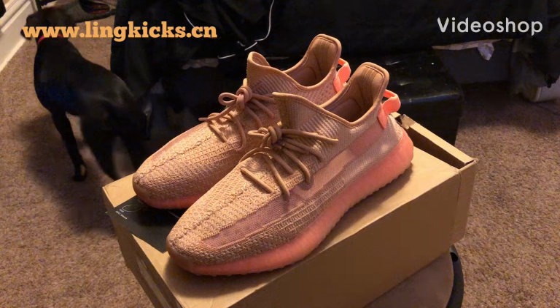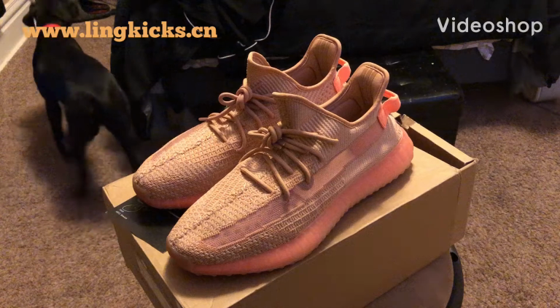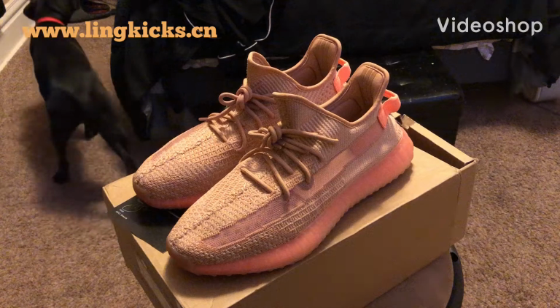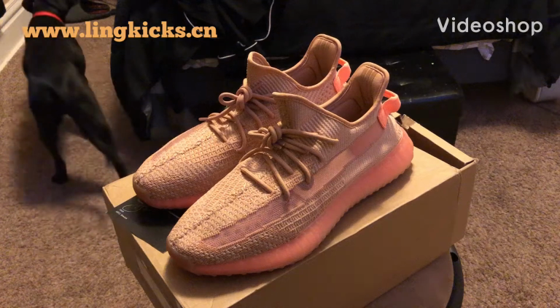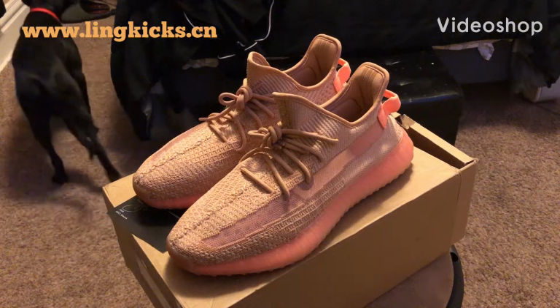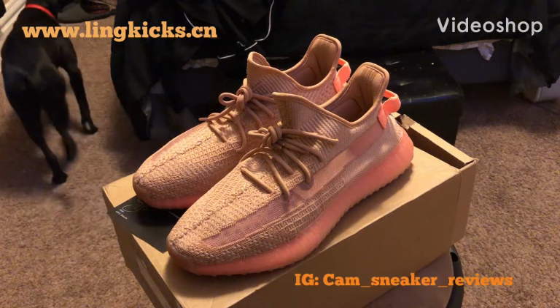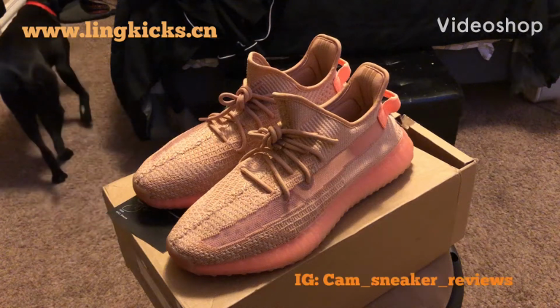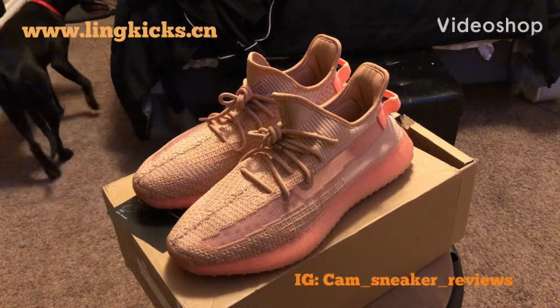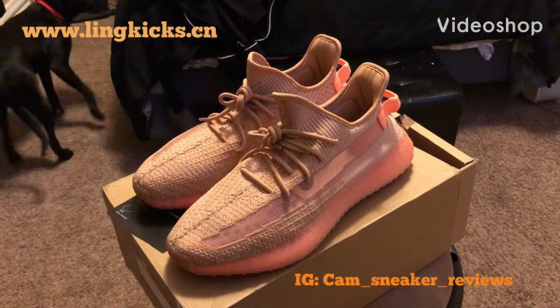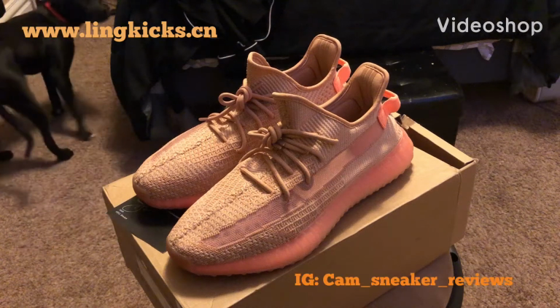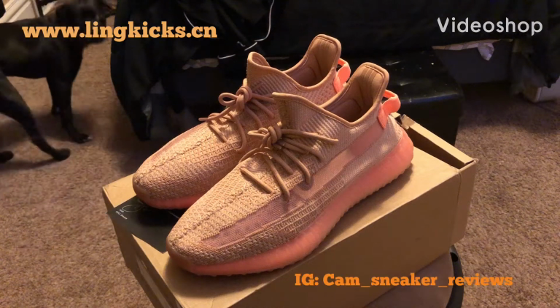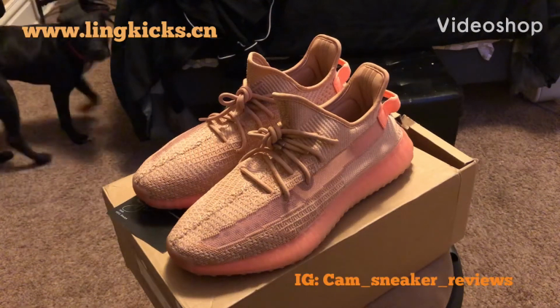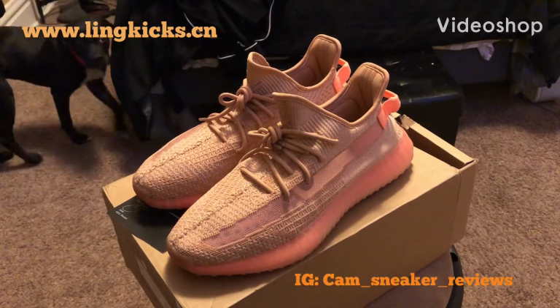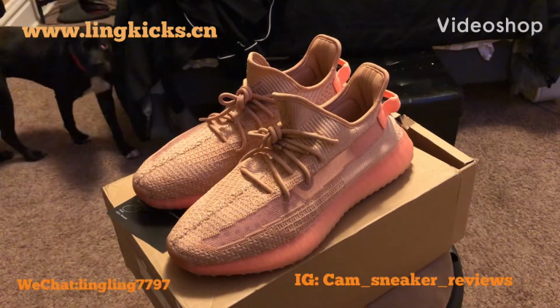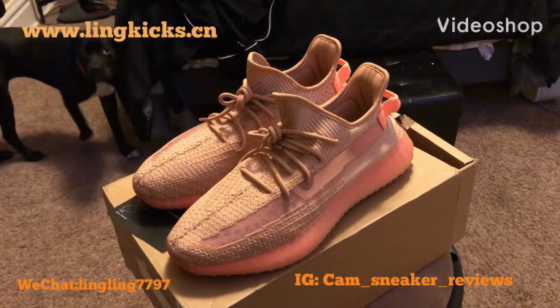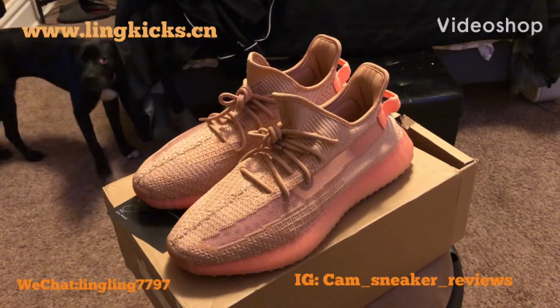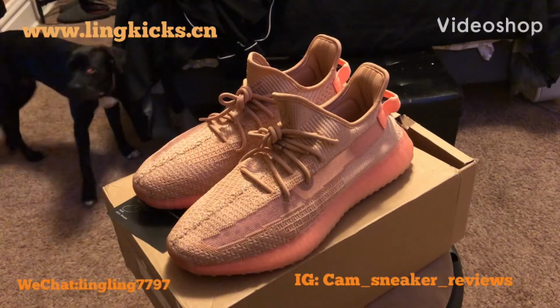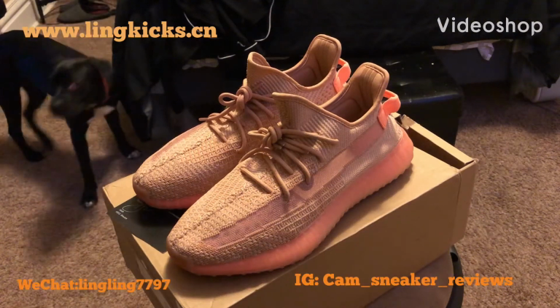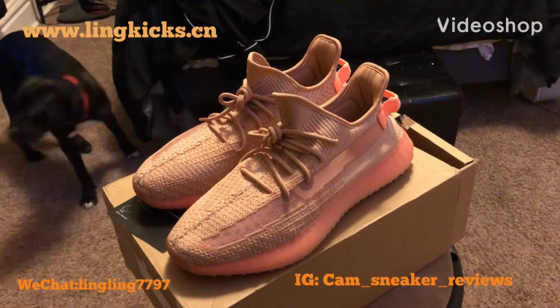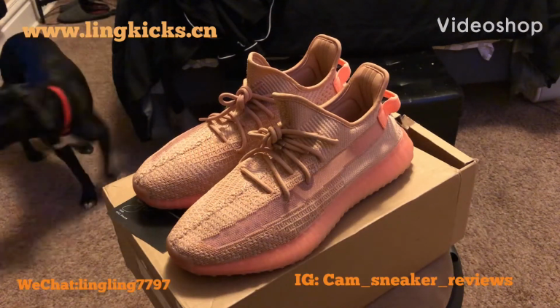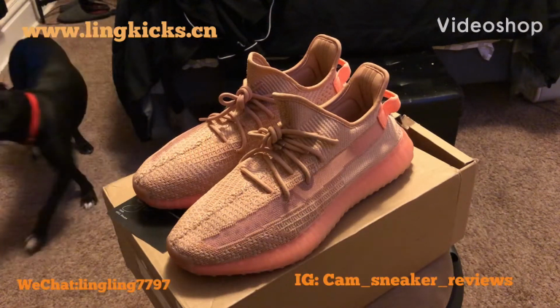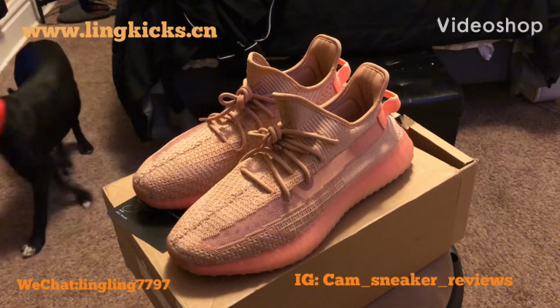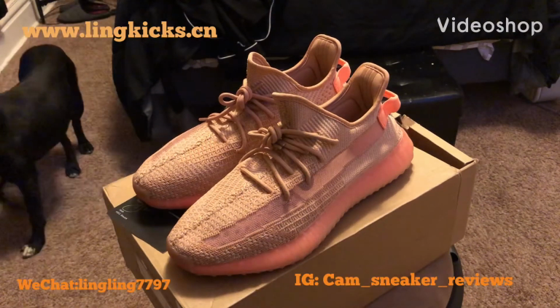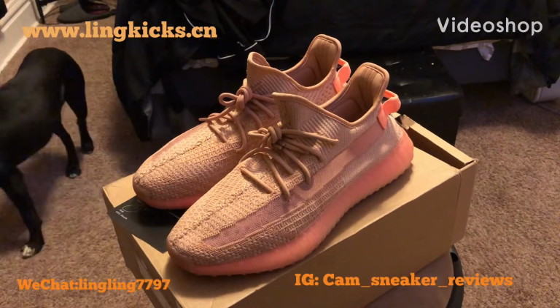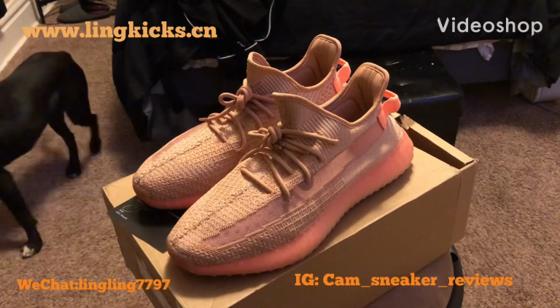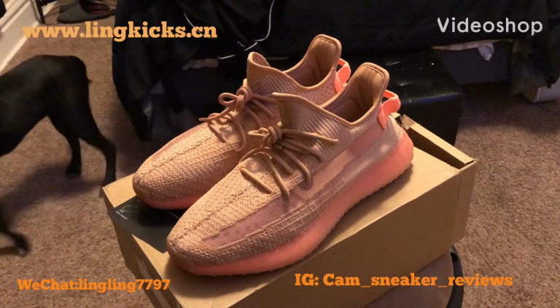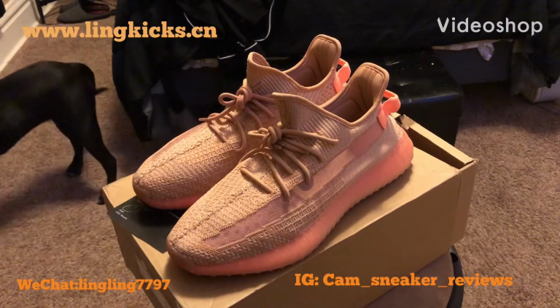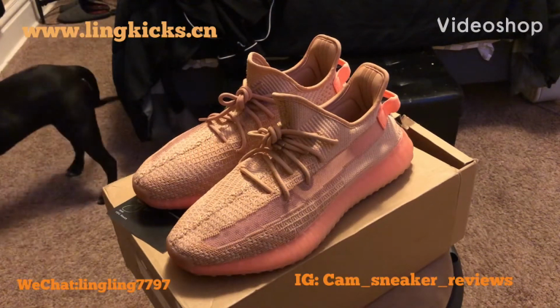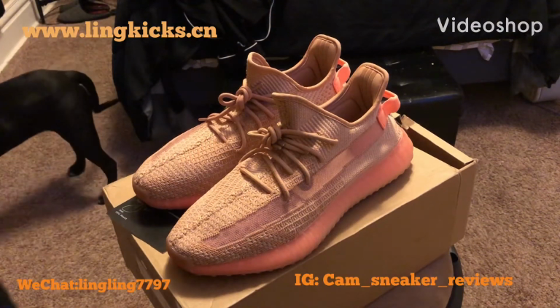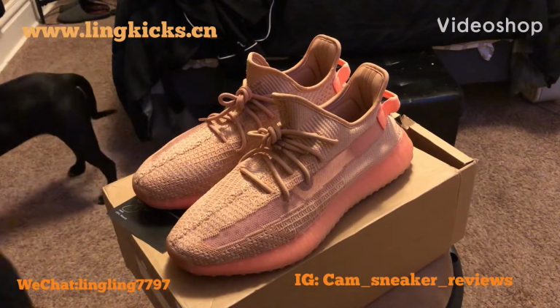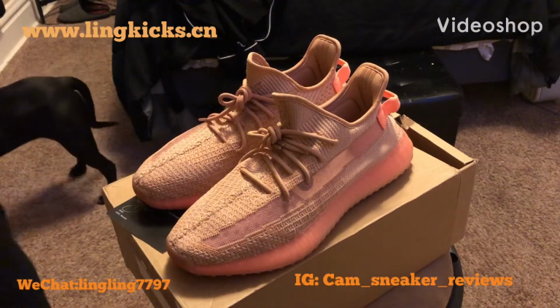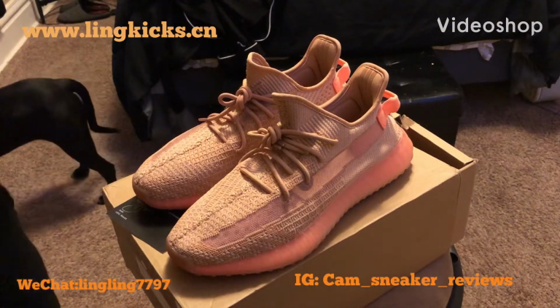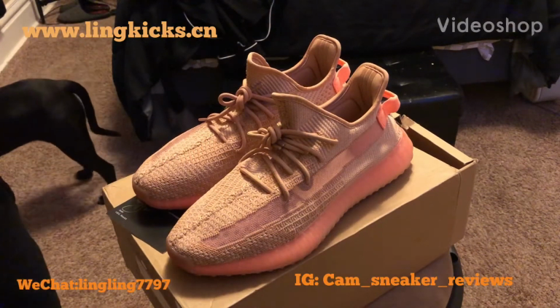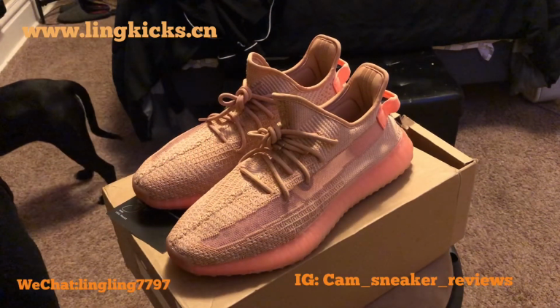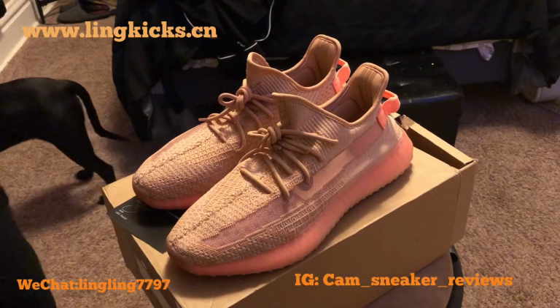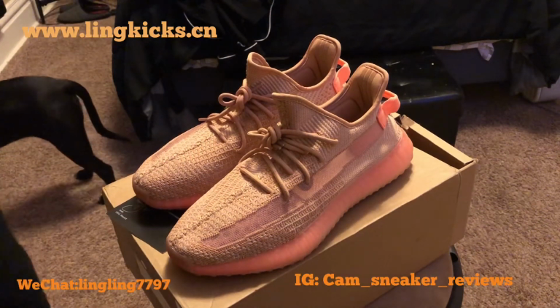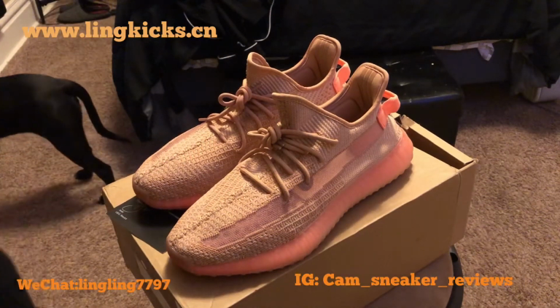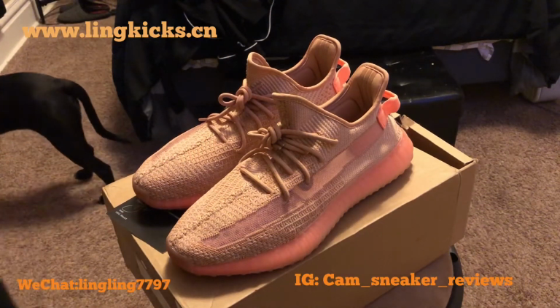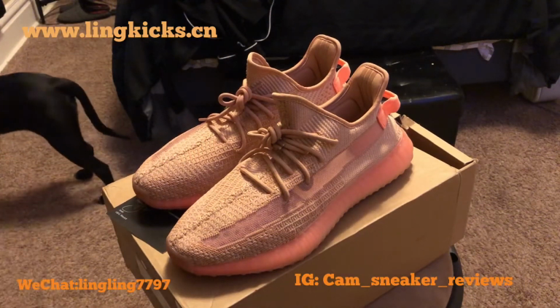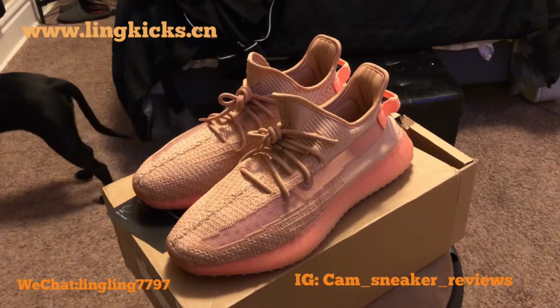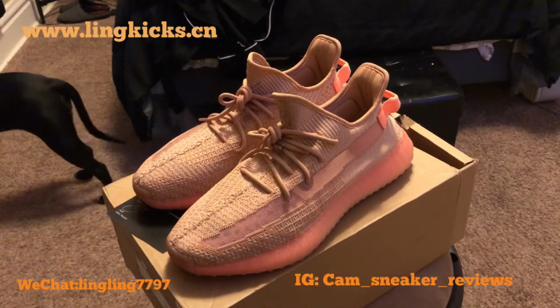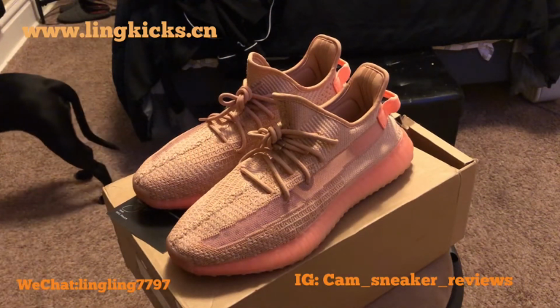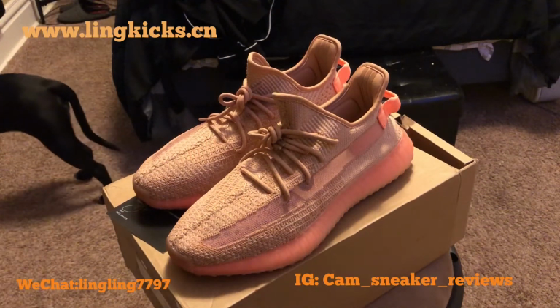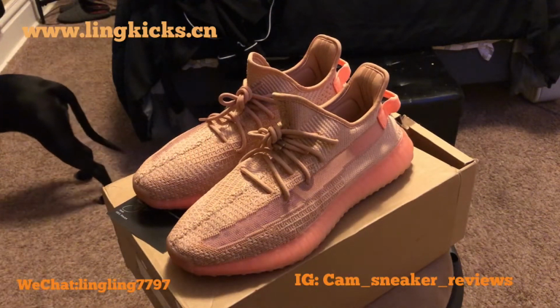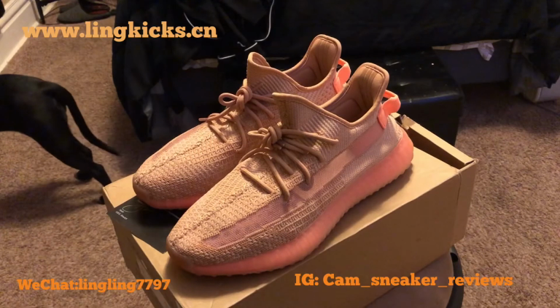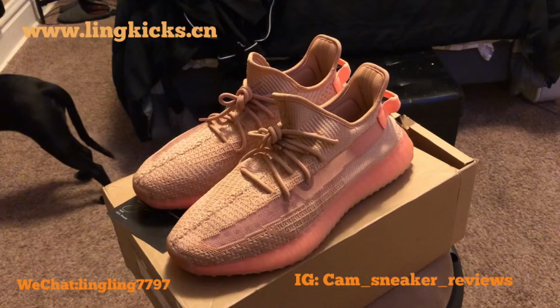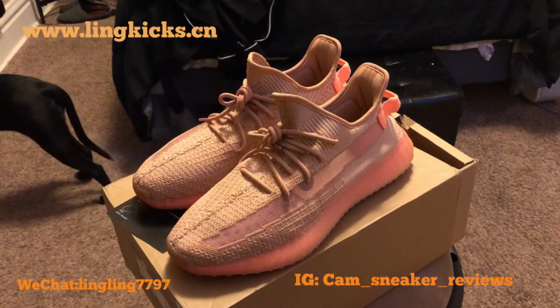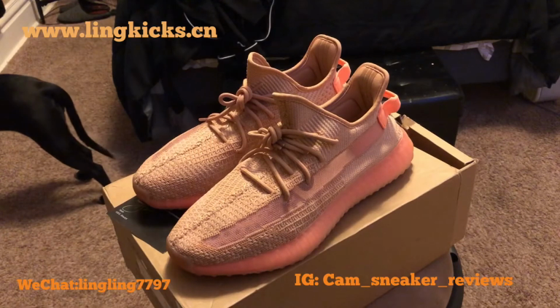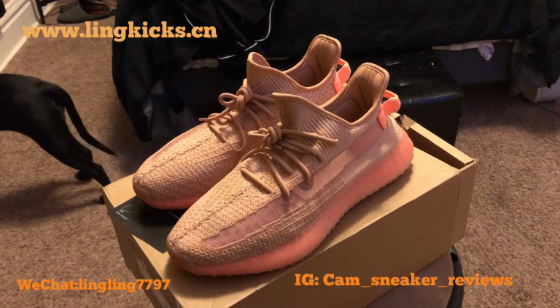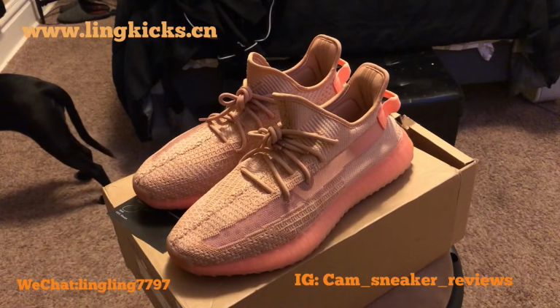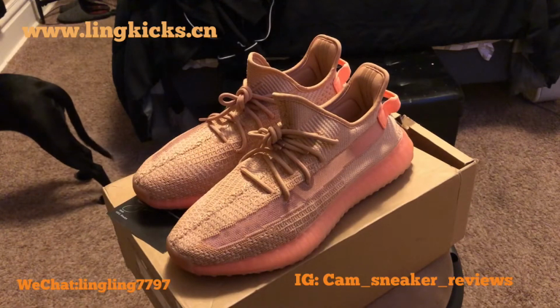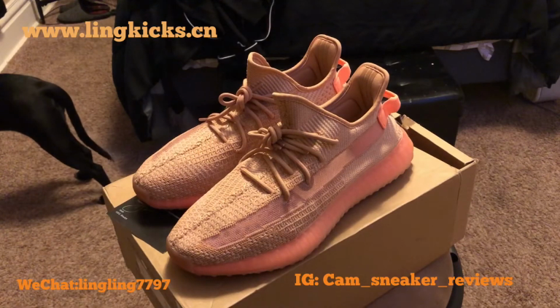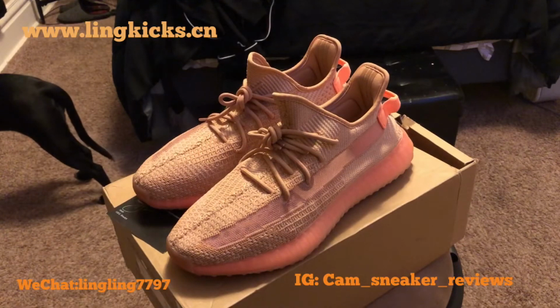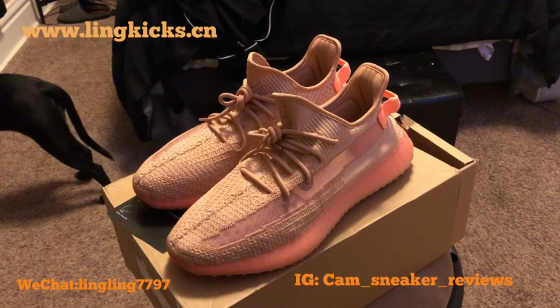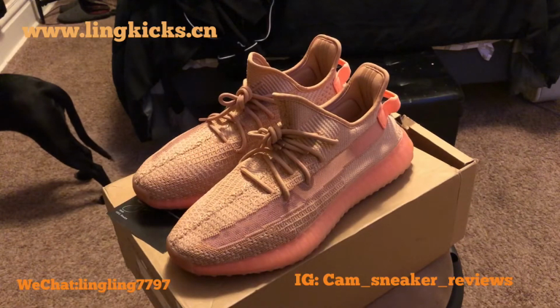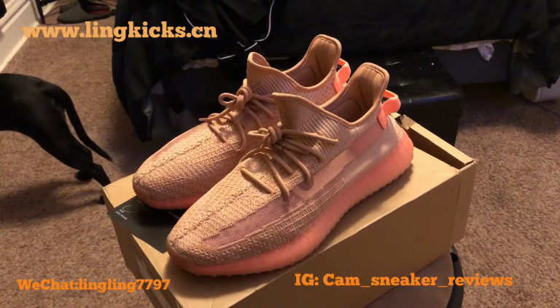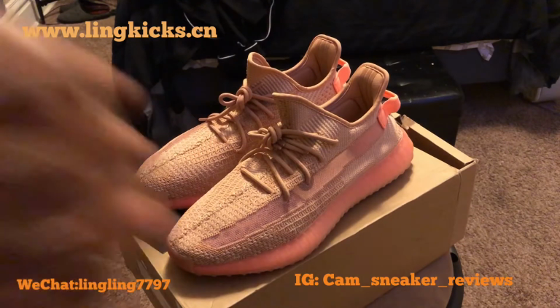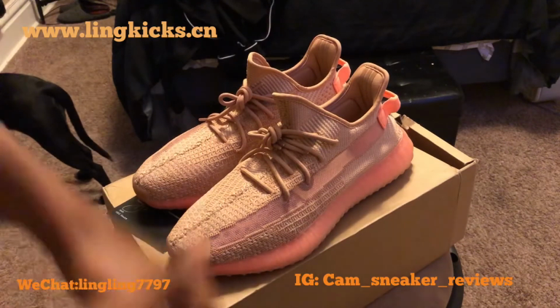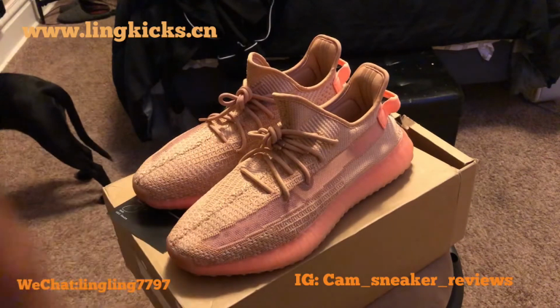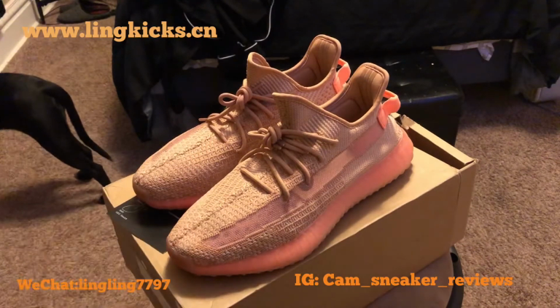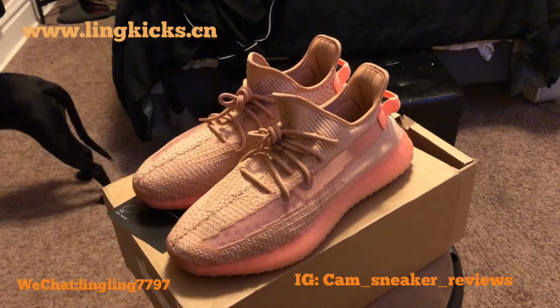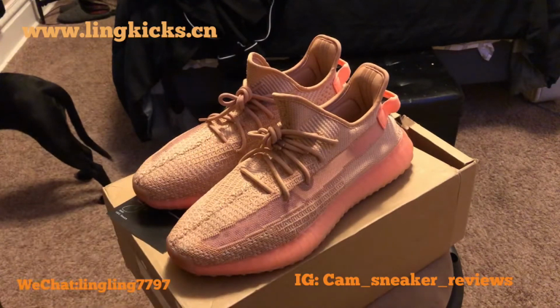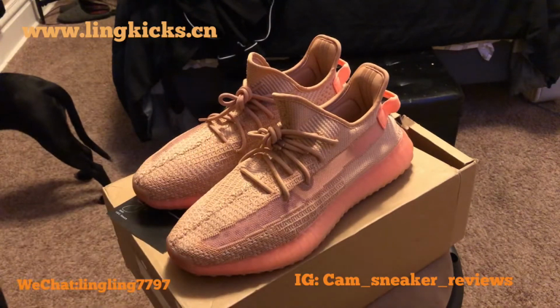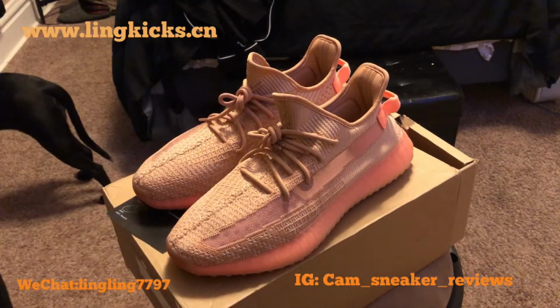Yo, yo, yo, it's your boy Cam Reps, a.k.a. Cam Sneakers, back here with another pickup from your girl Link Kicks.